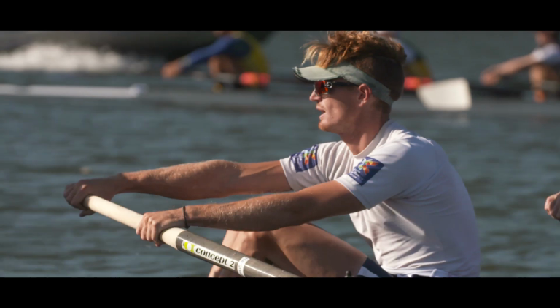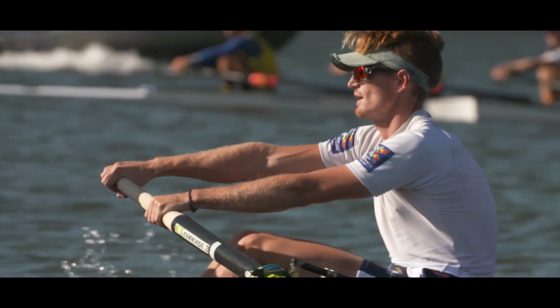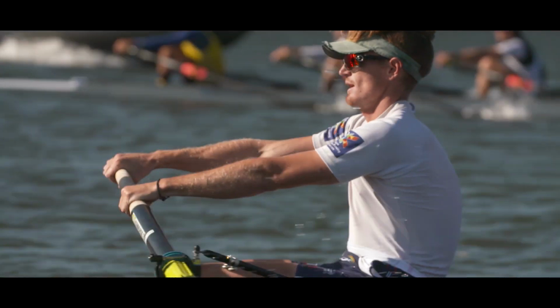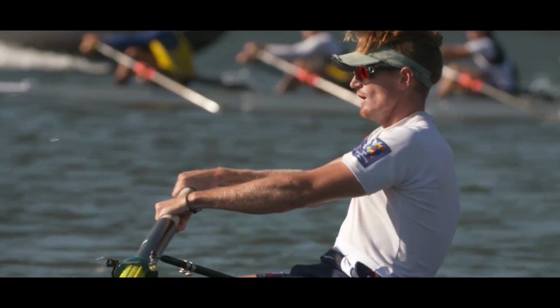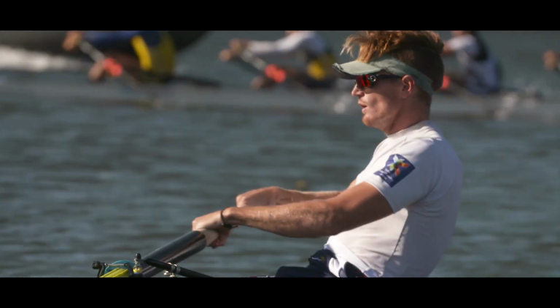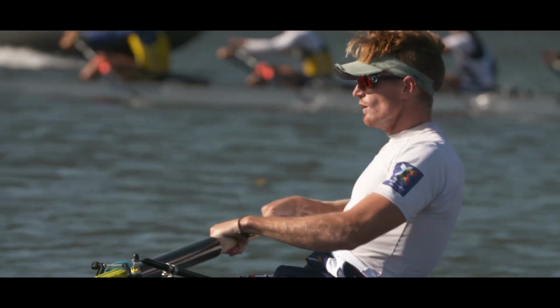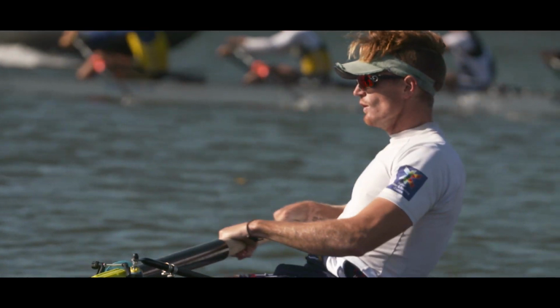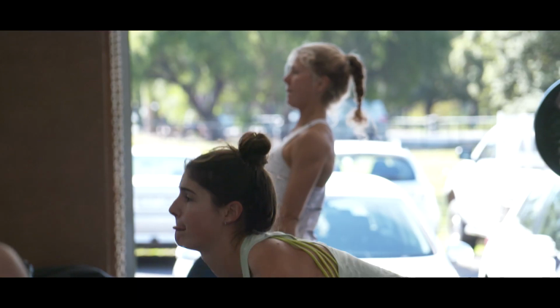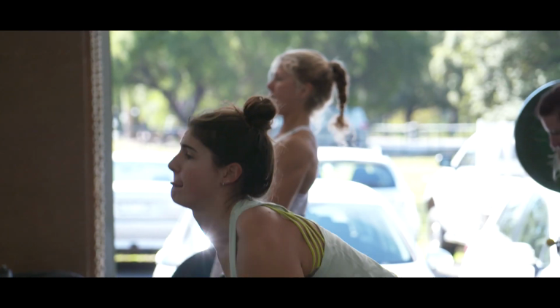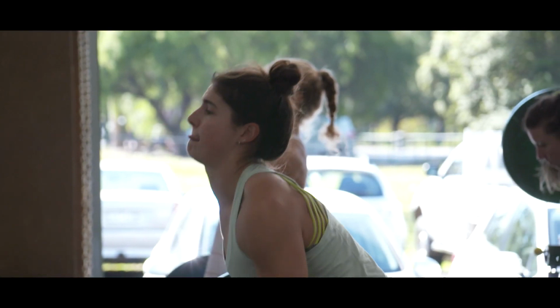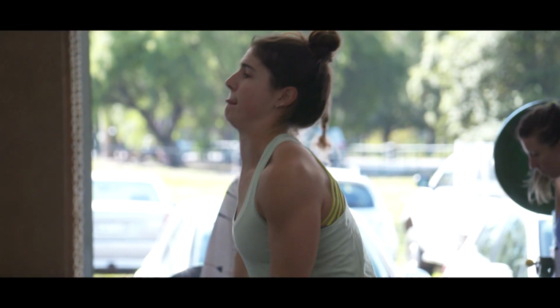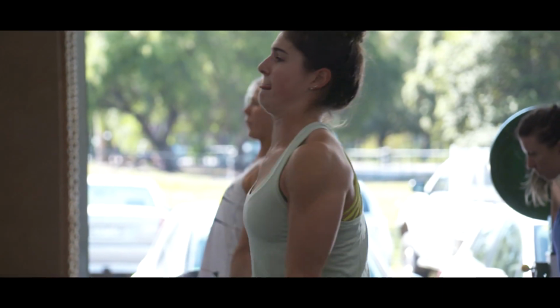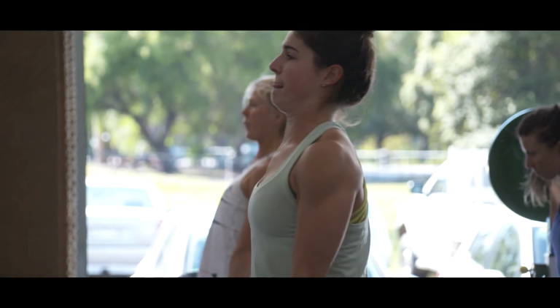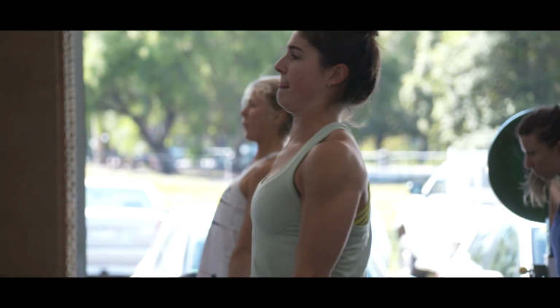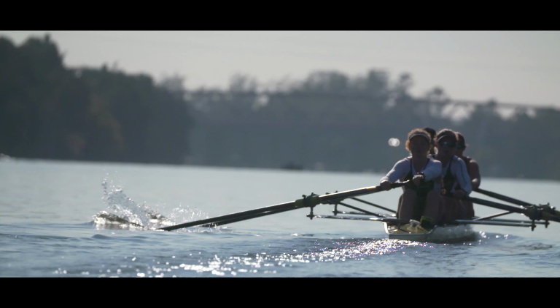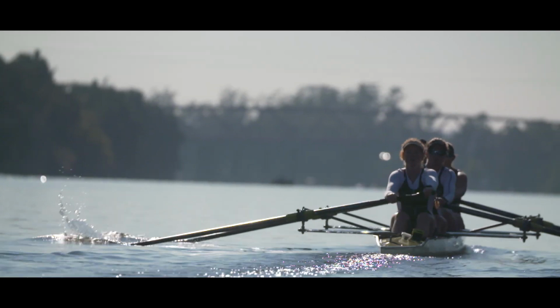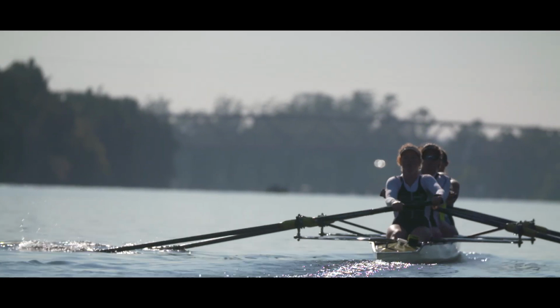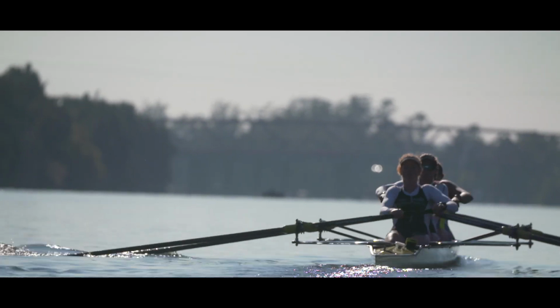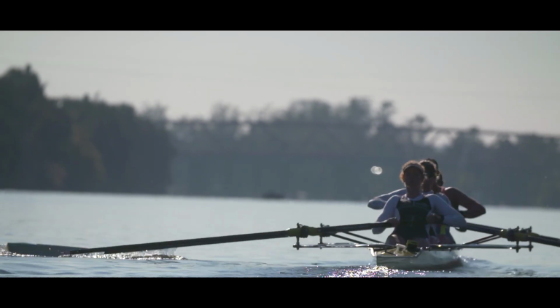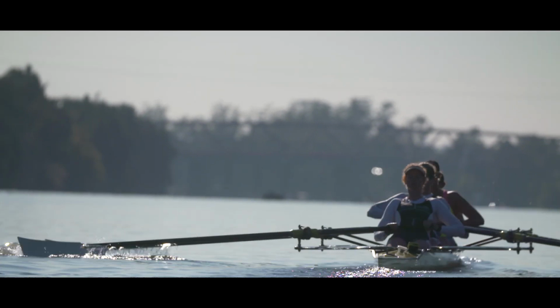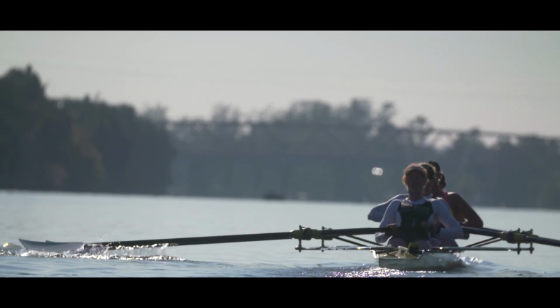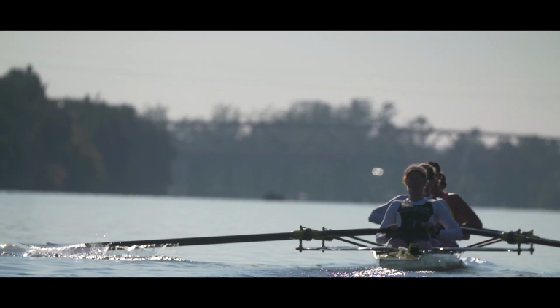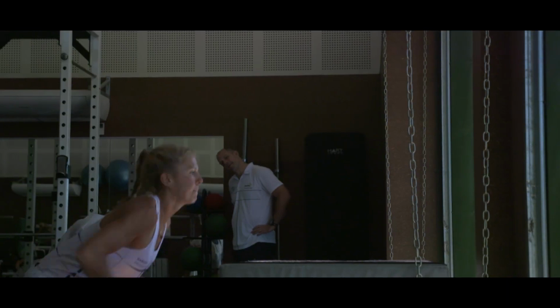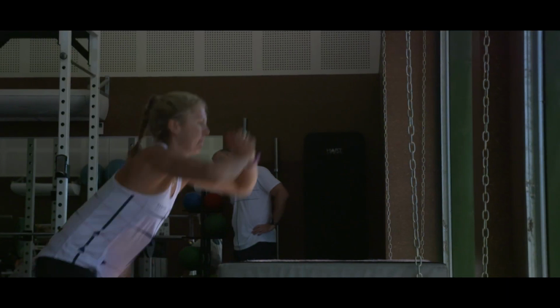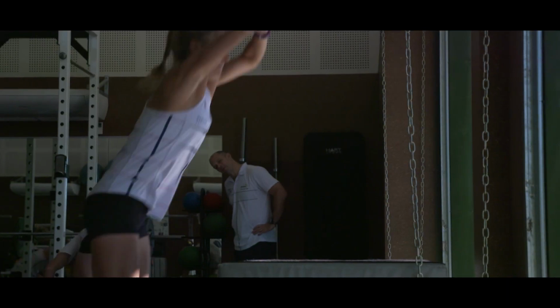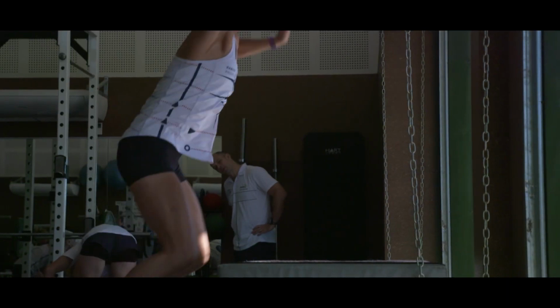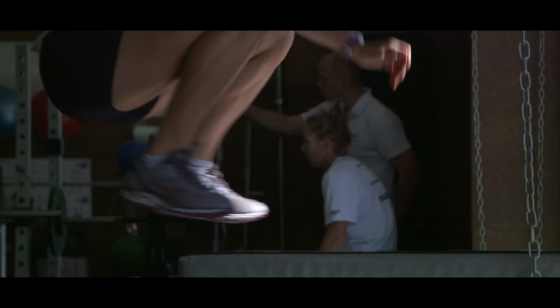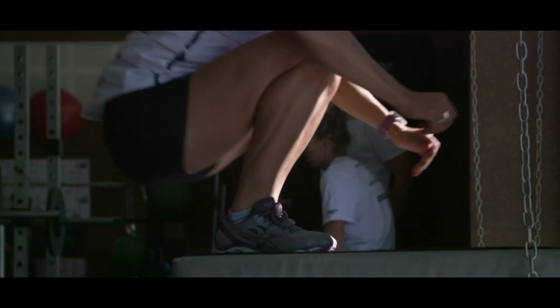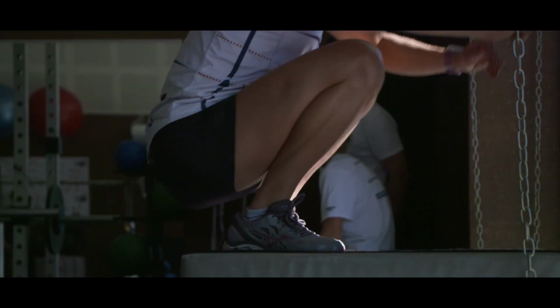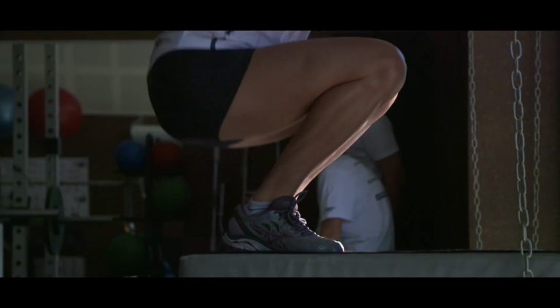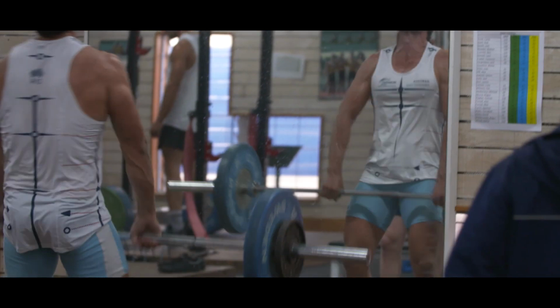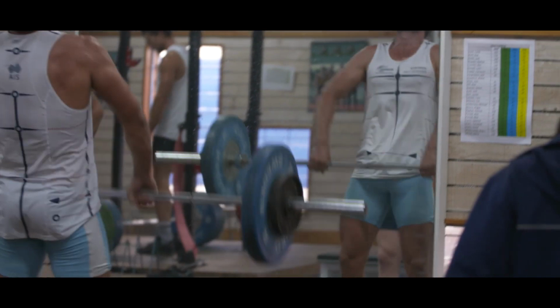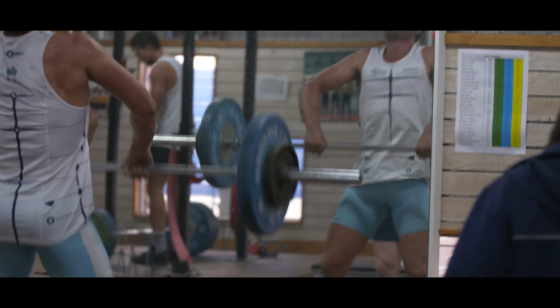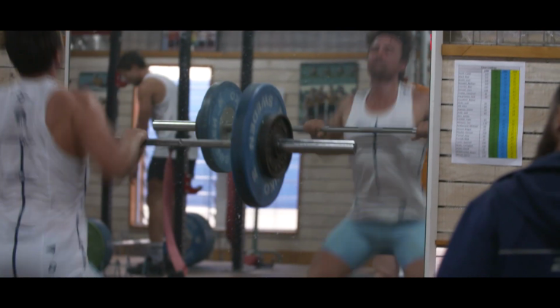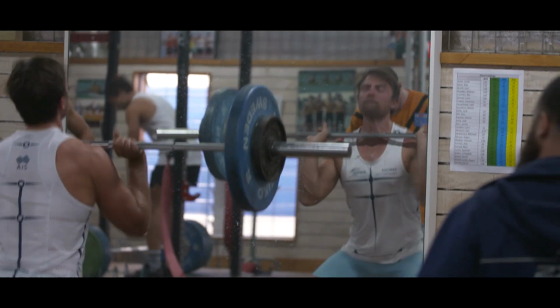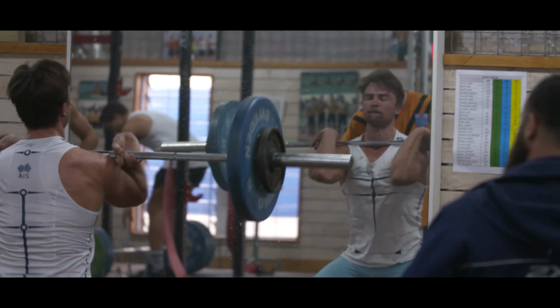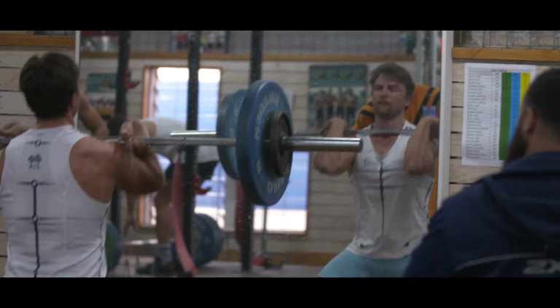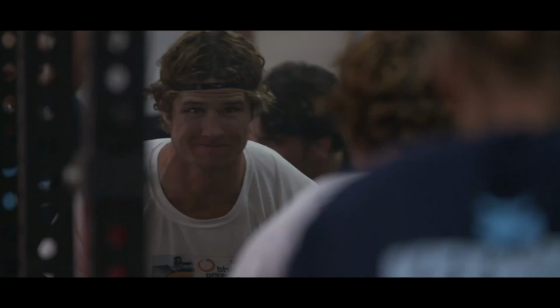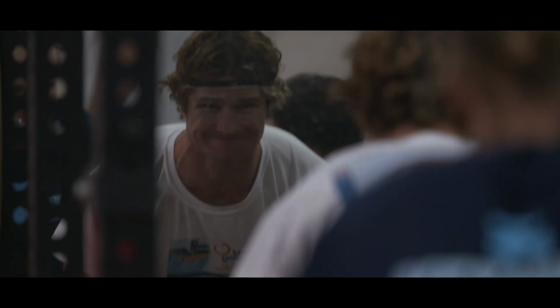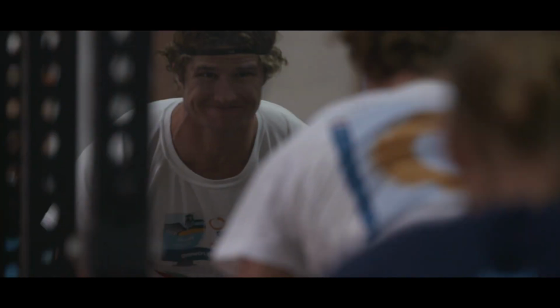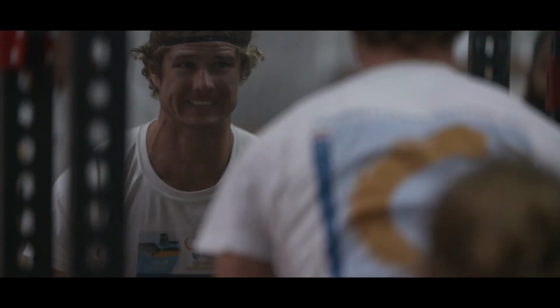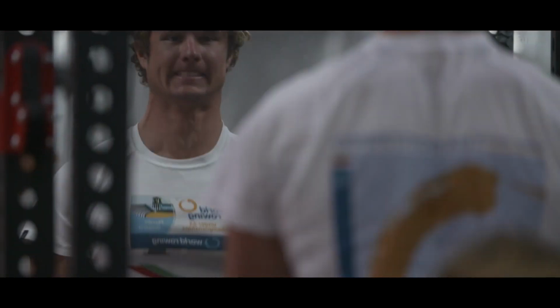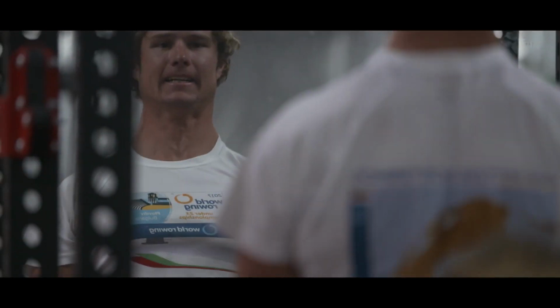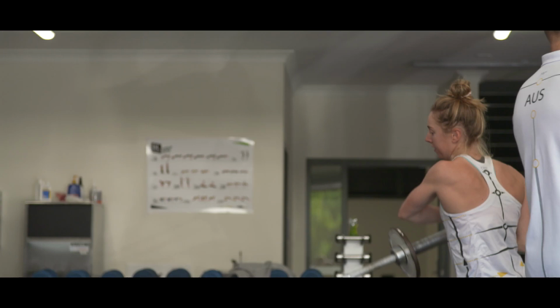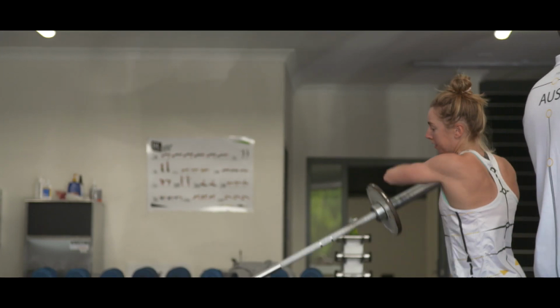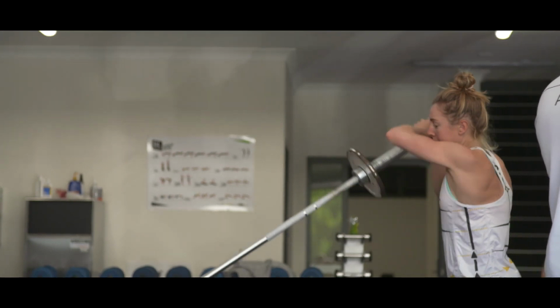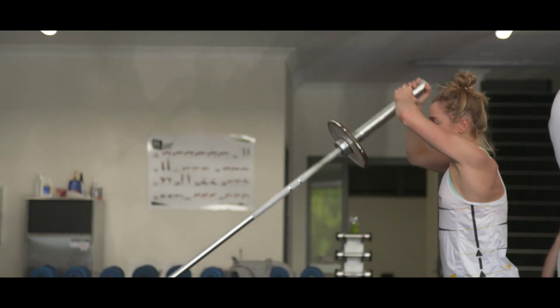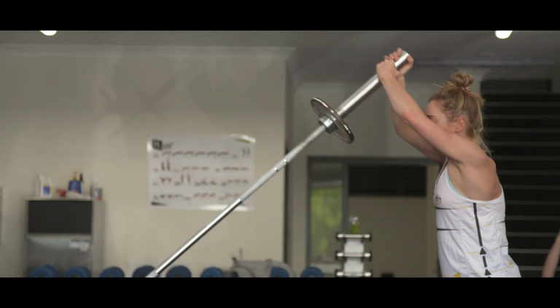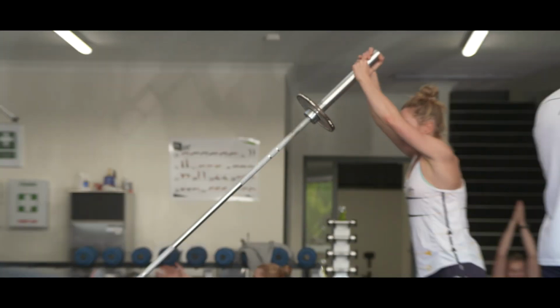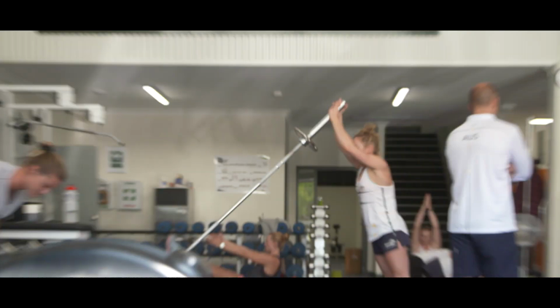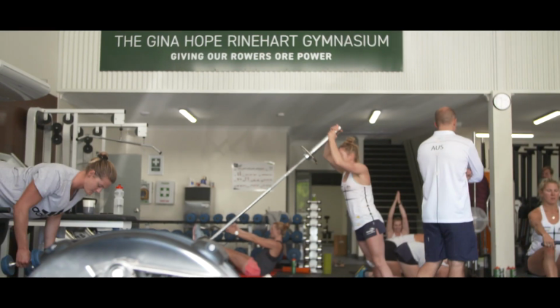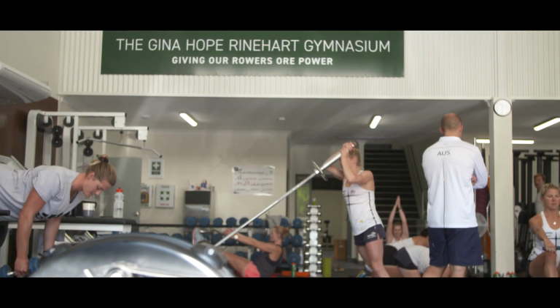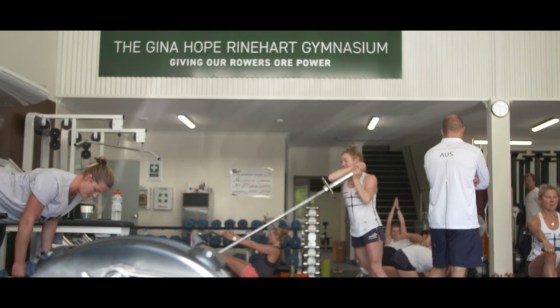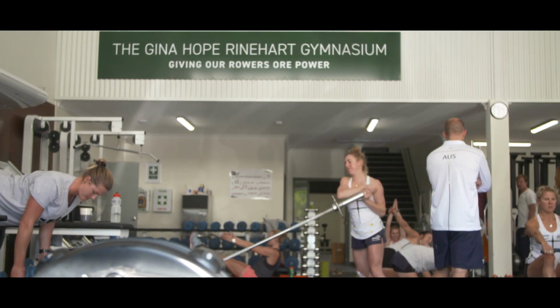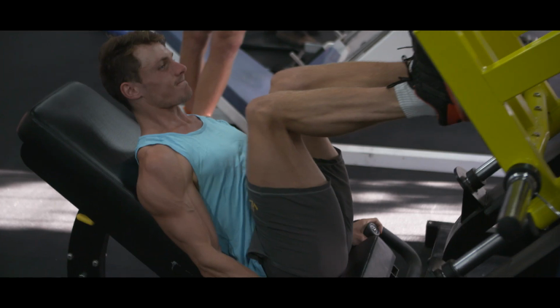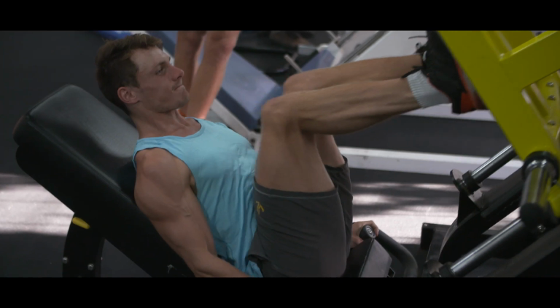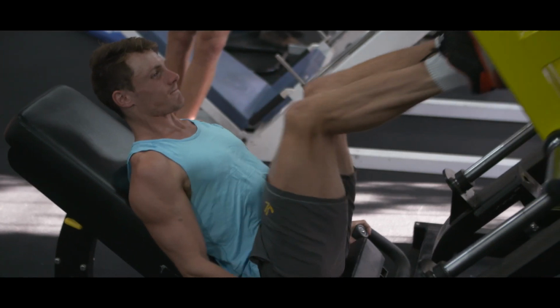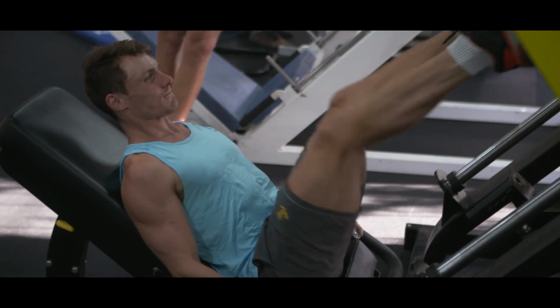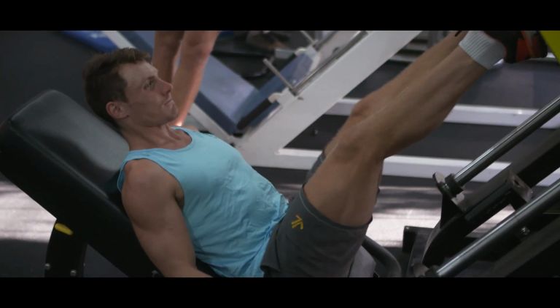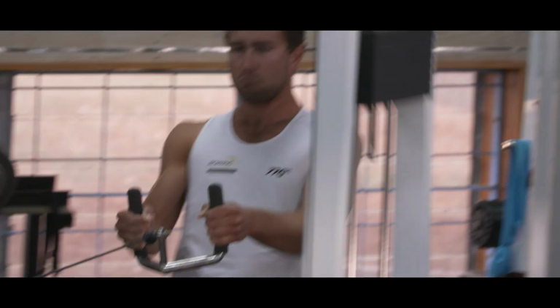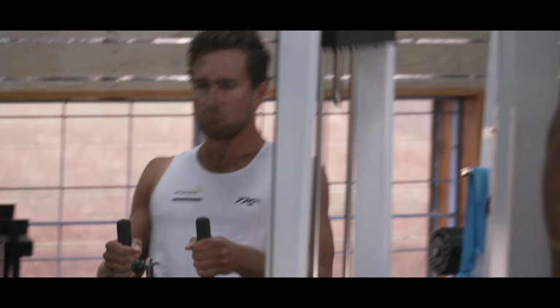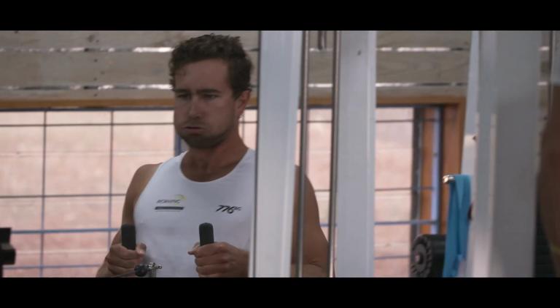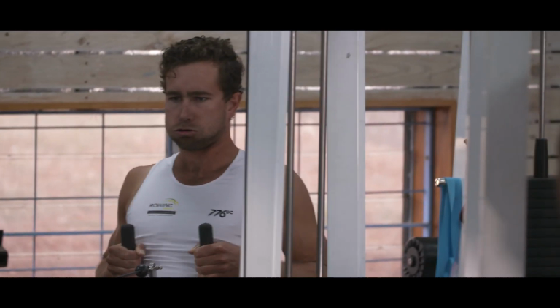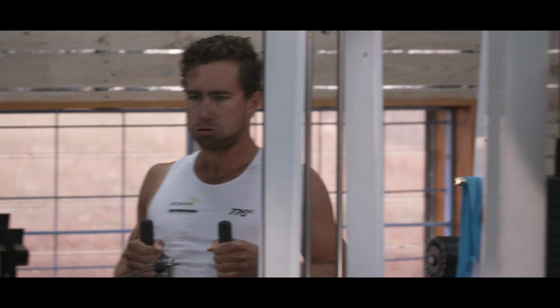It's about finding what works best for you. Having a strong core and just being all around a fitter person really helps me on the water.